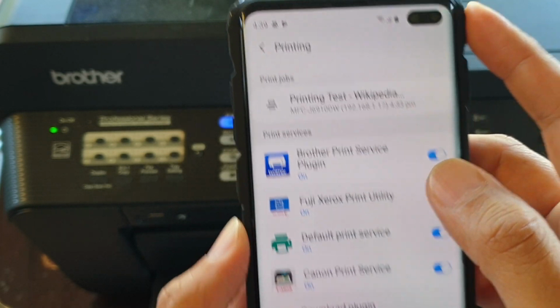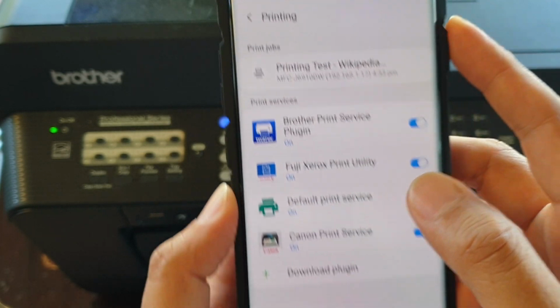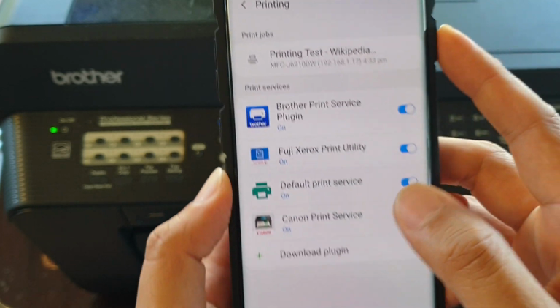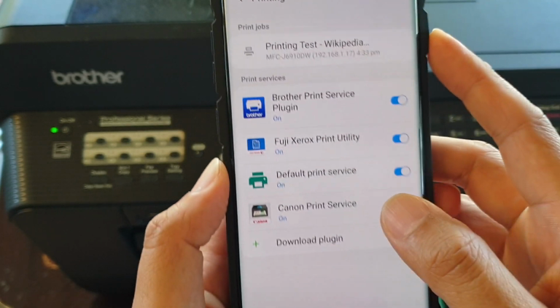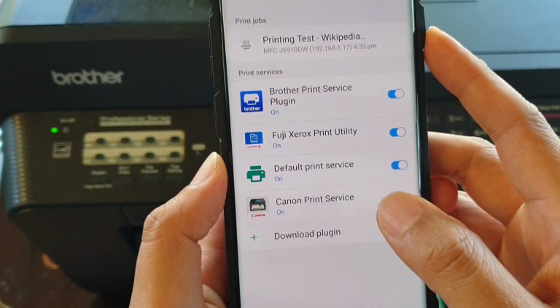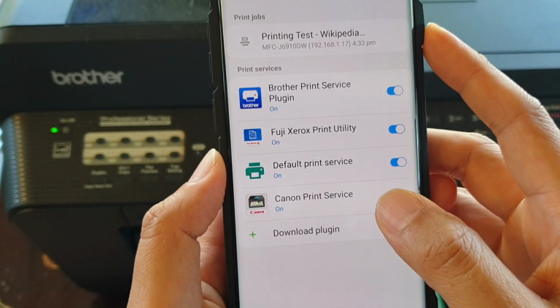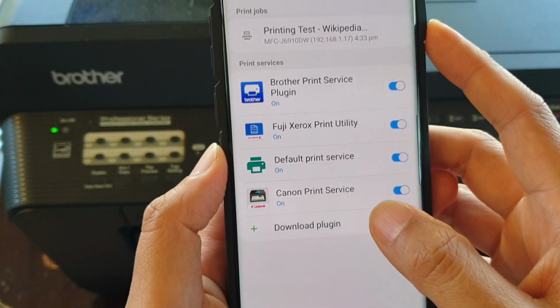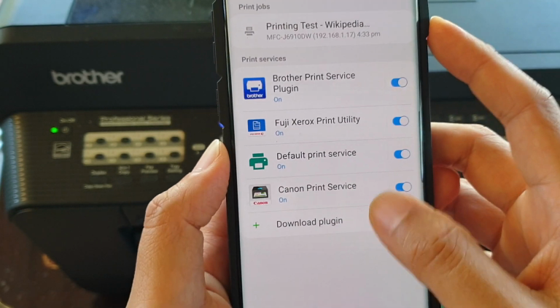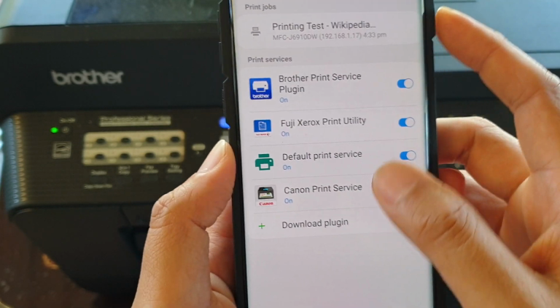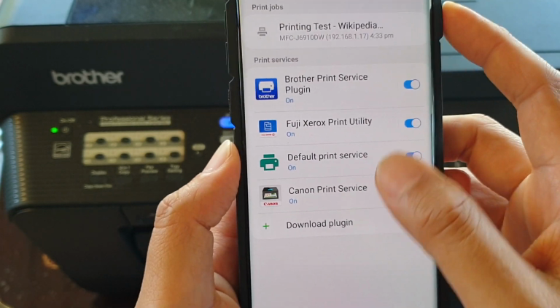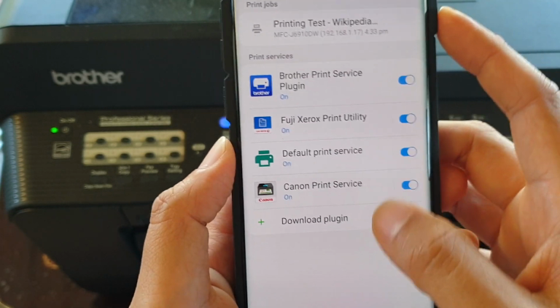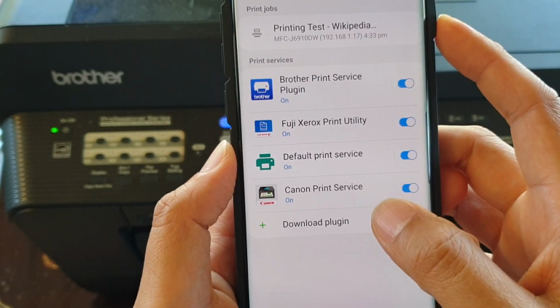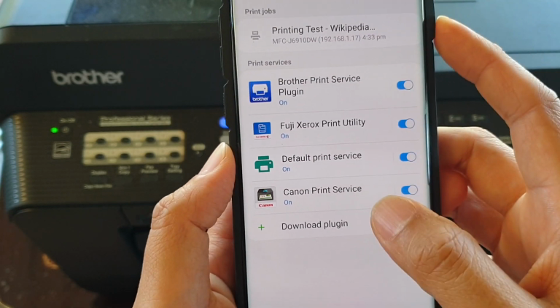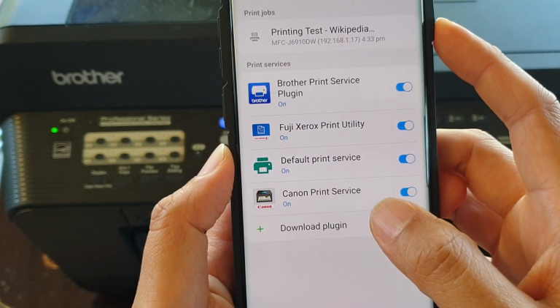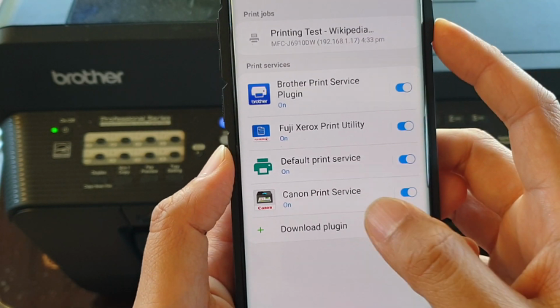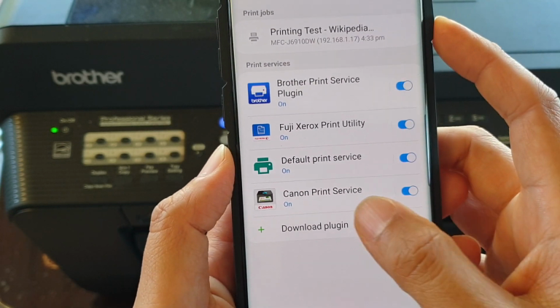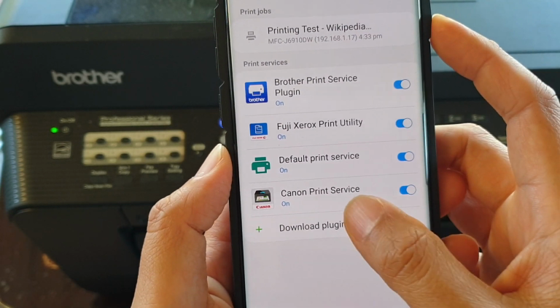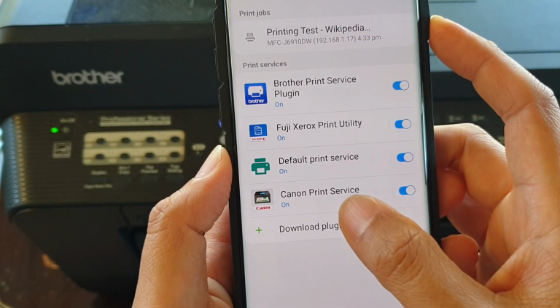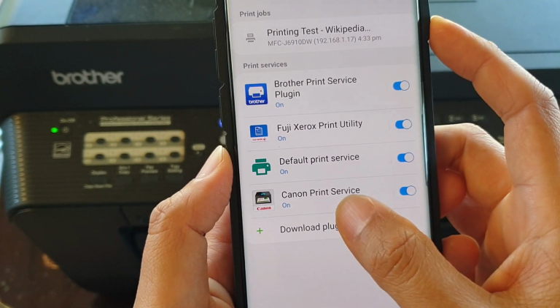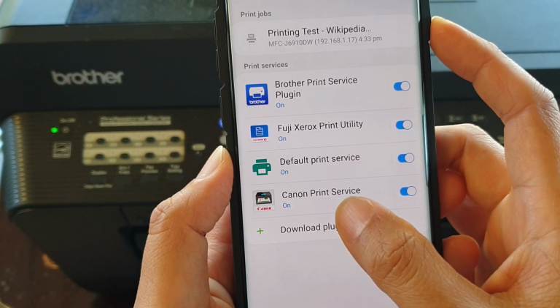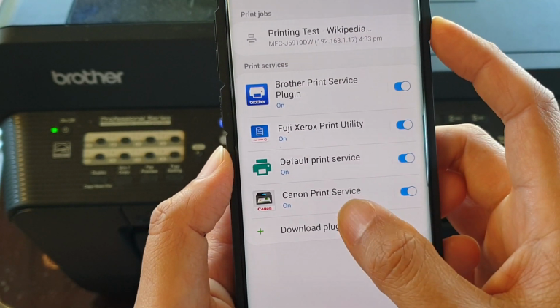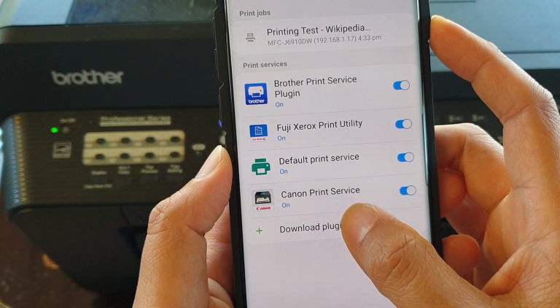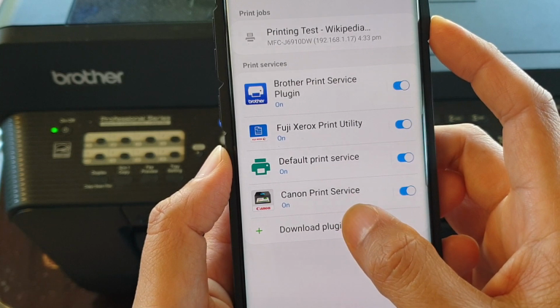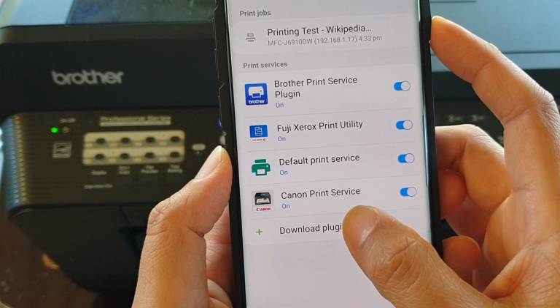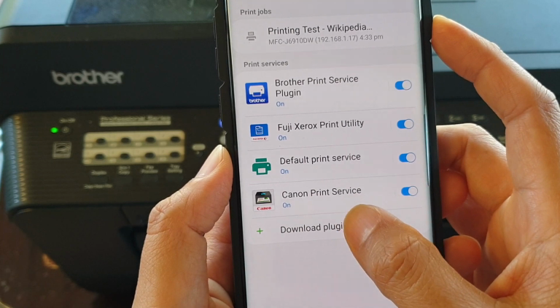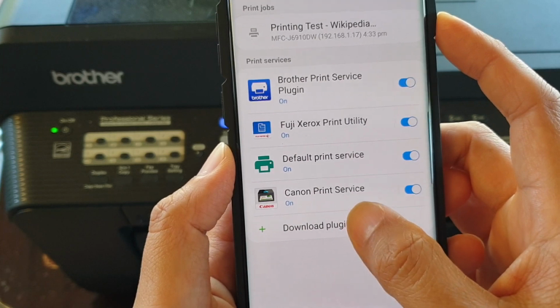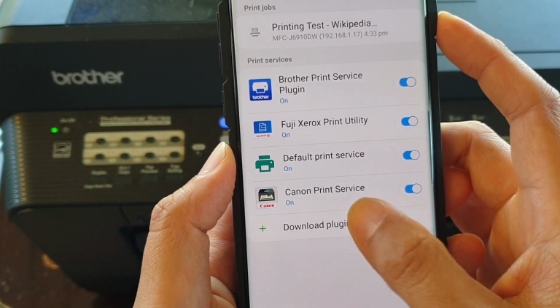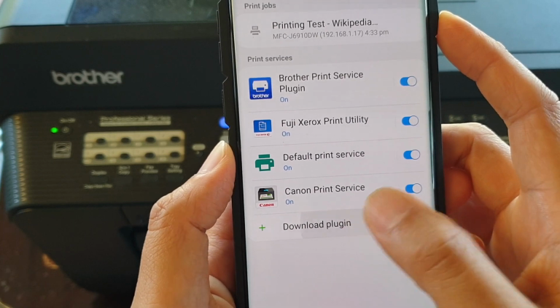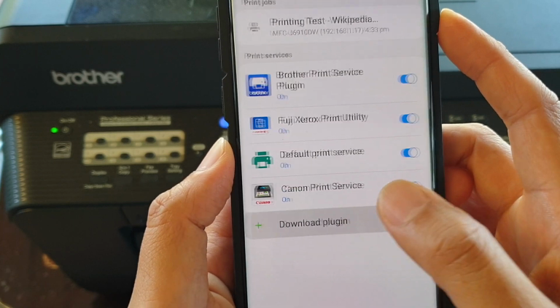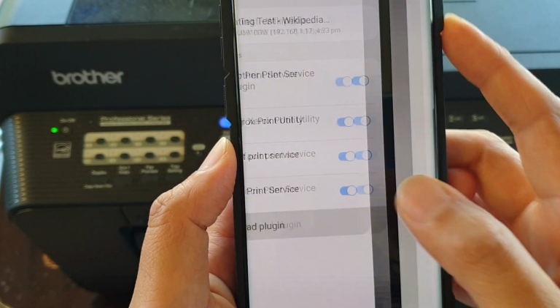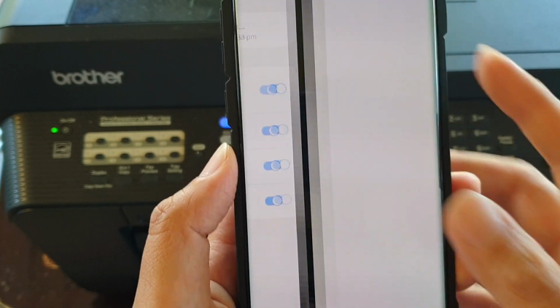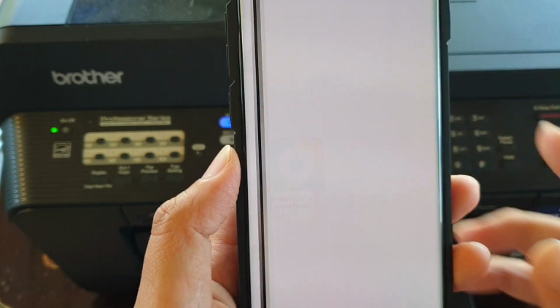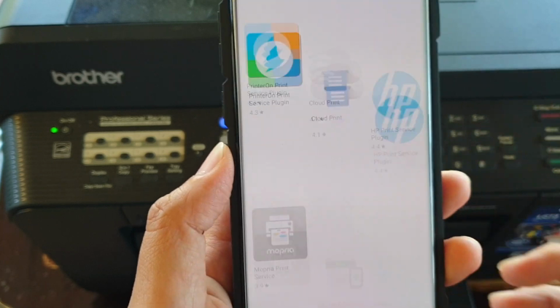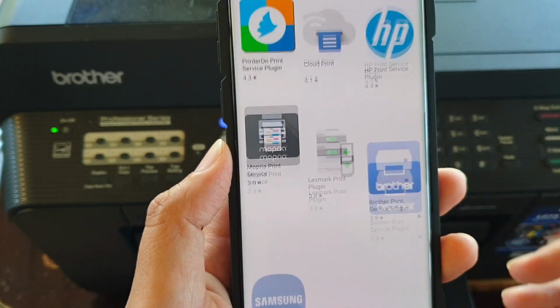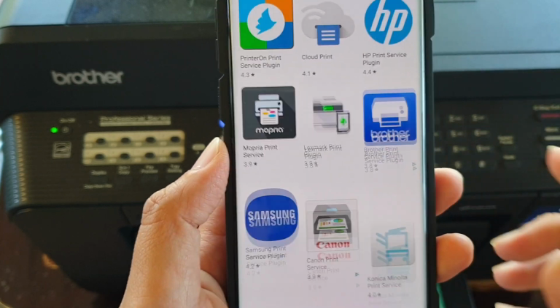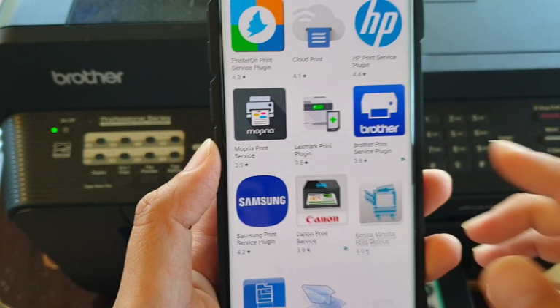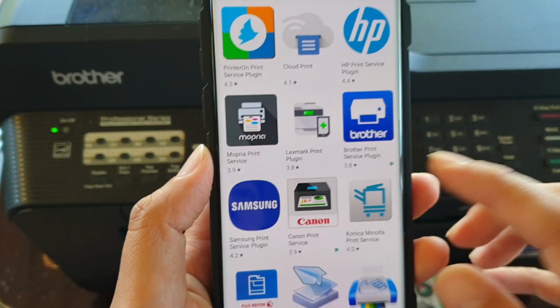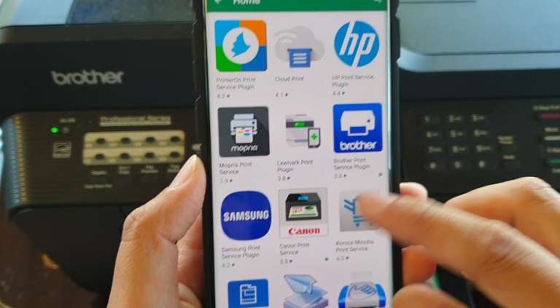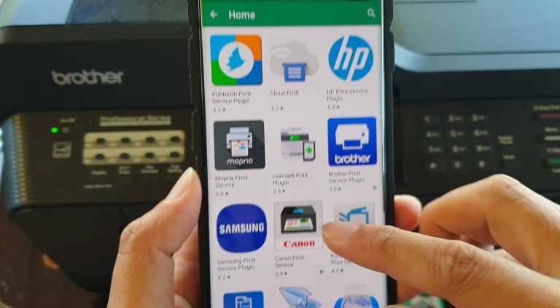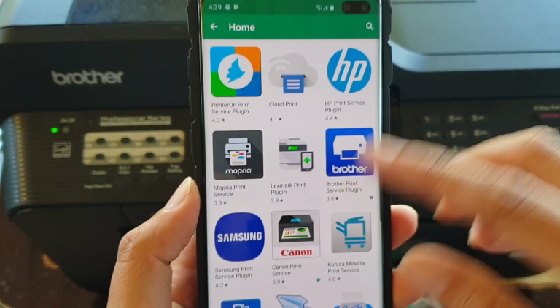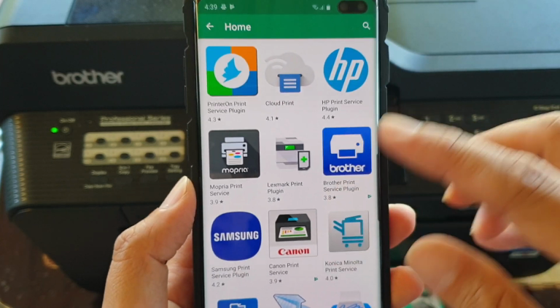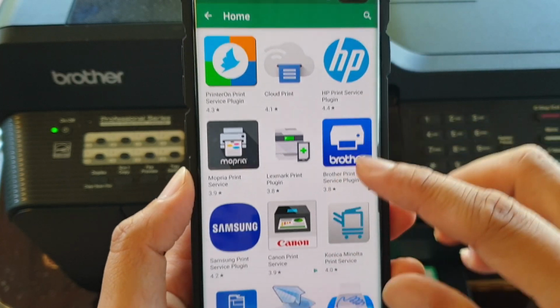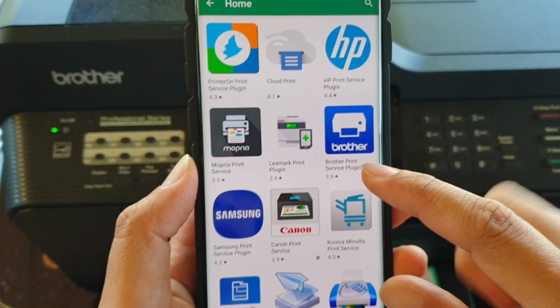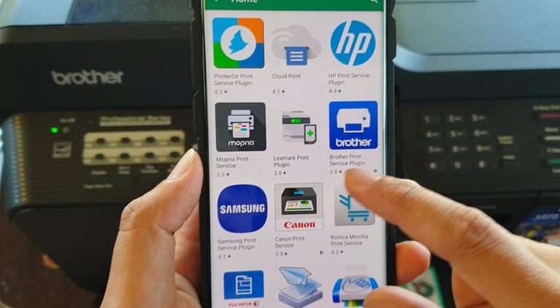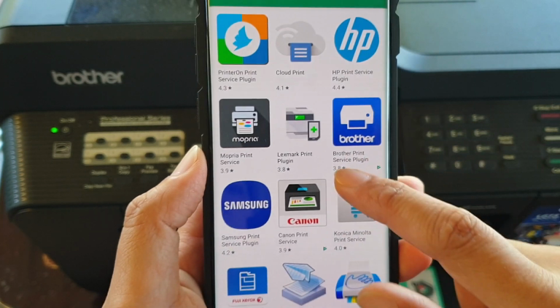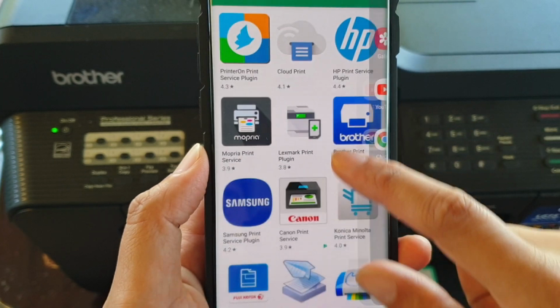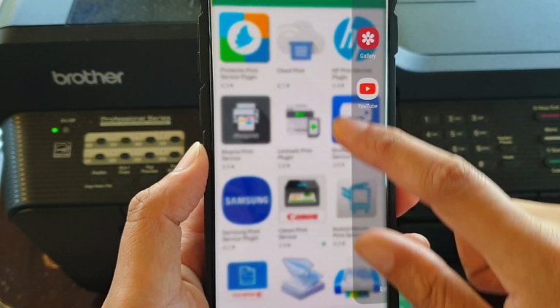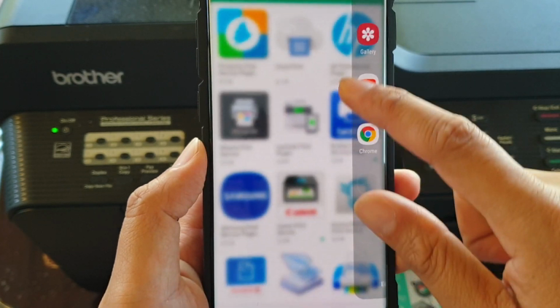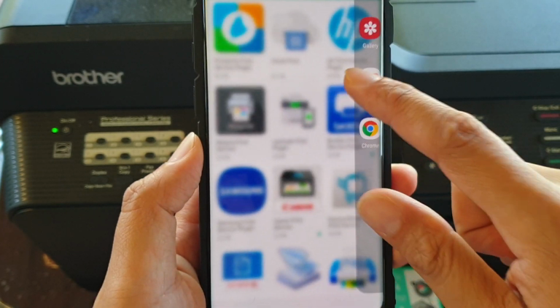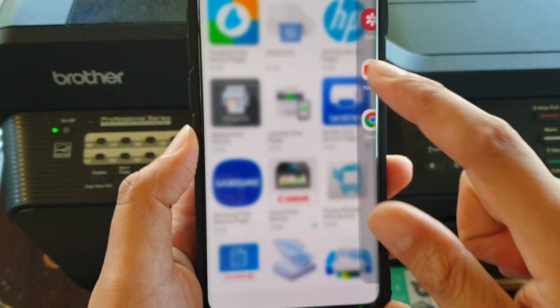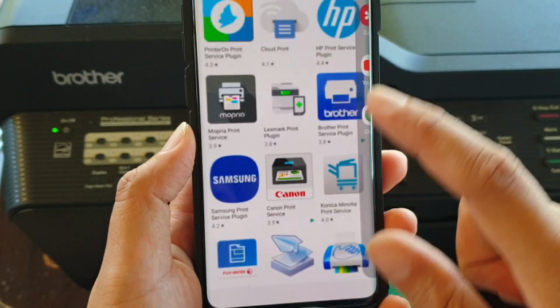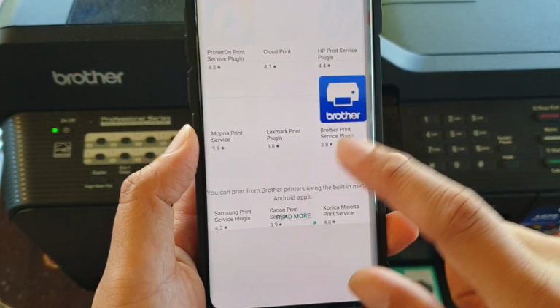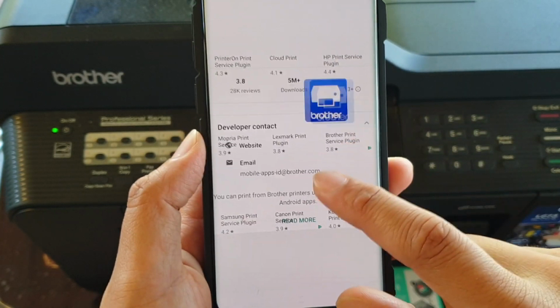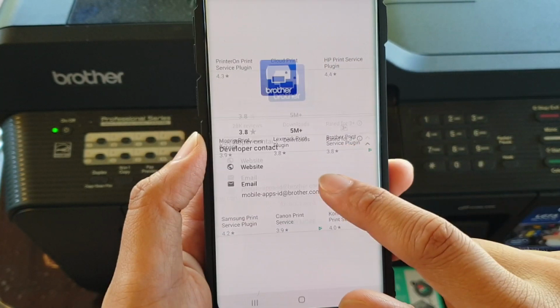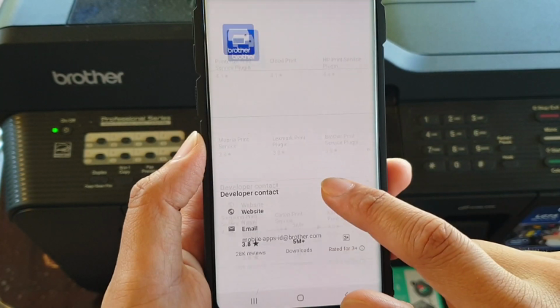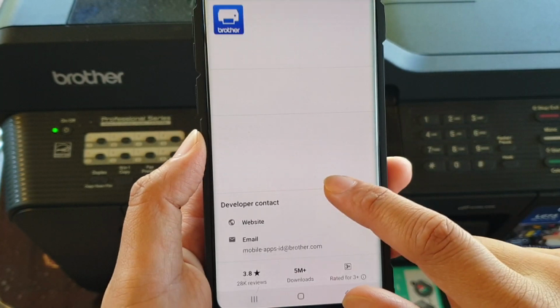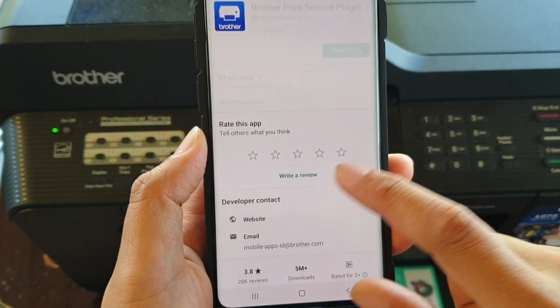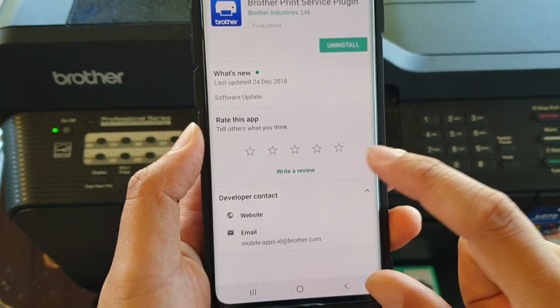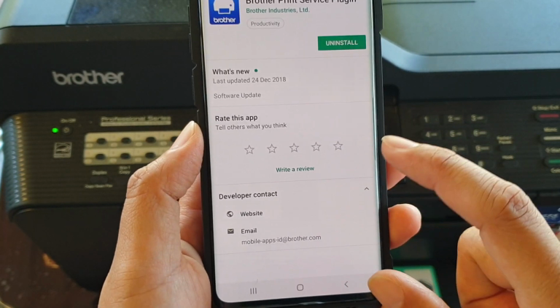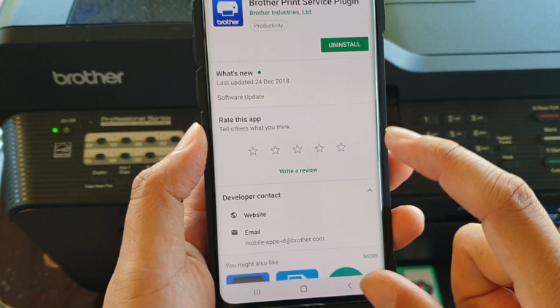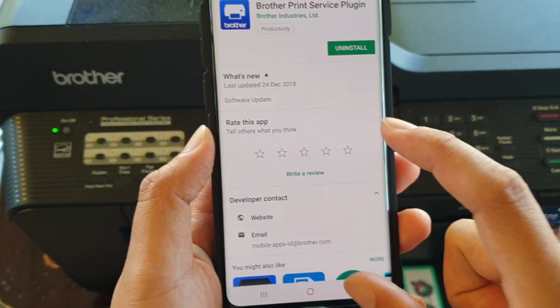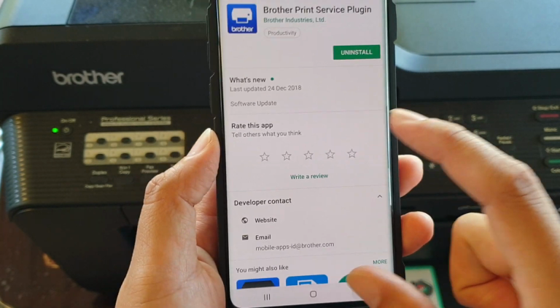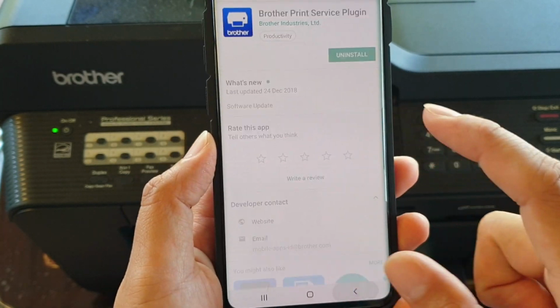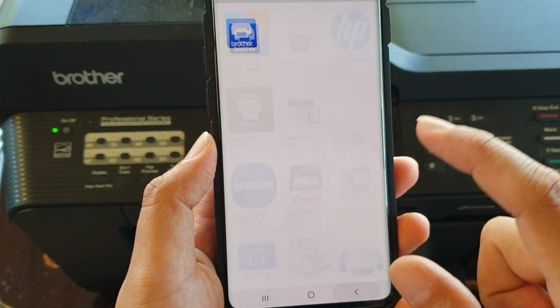And down here, tap on Download Plugin. Then go through the list and see which printer that you have.